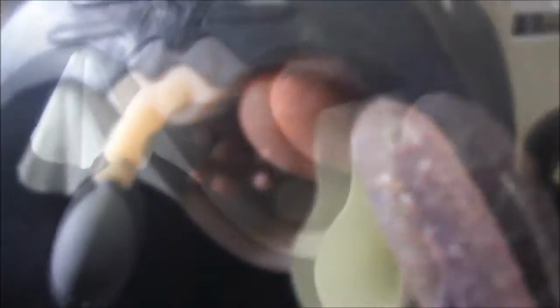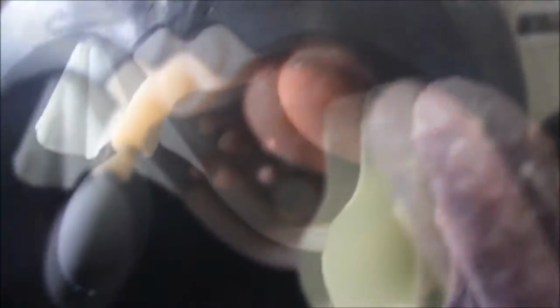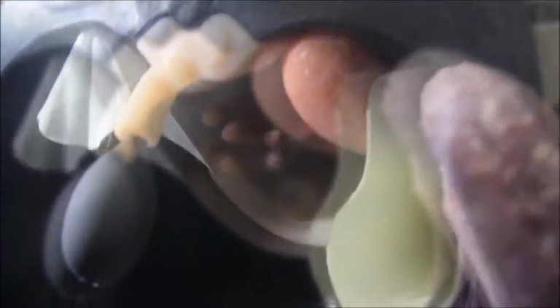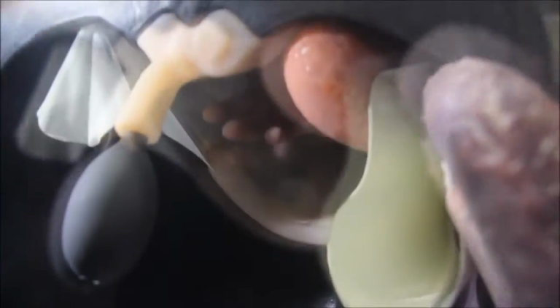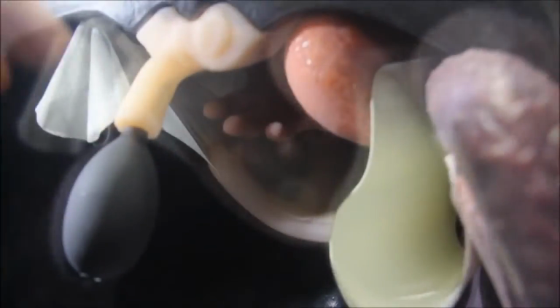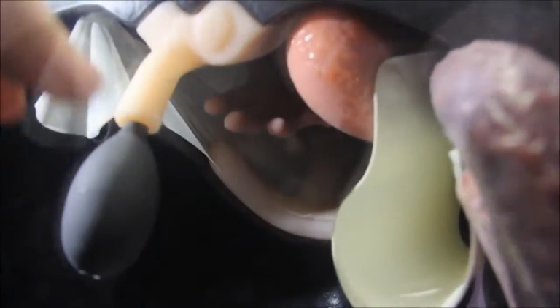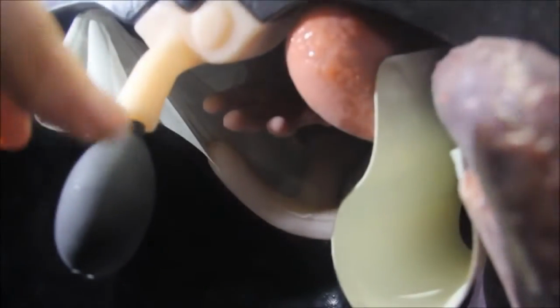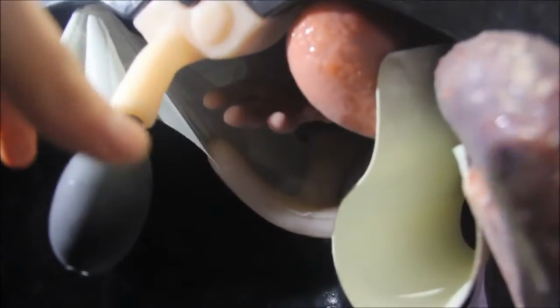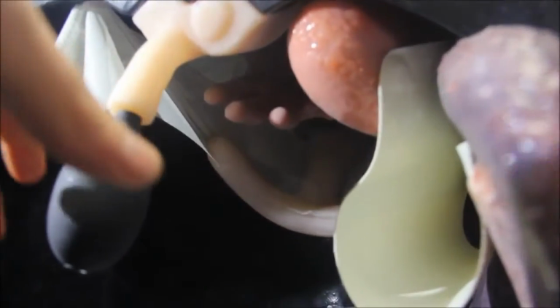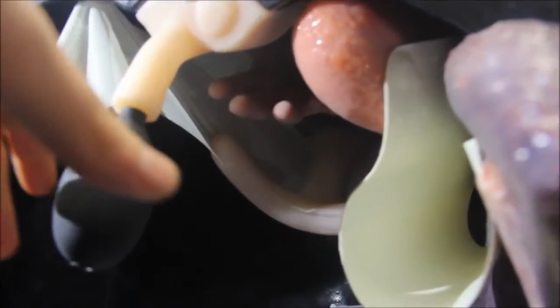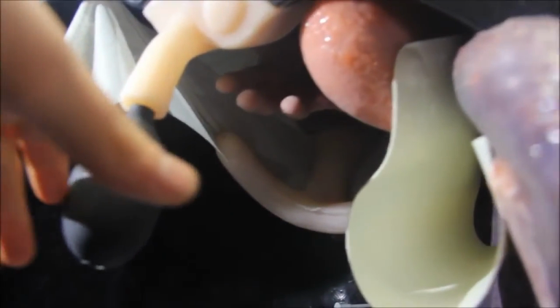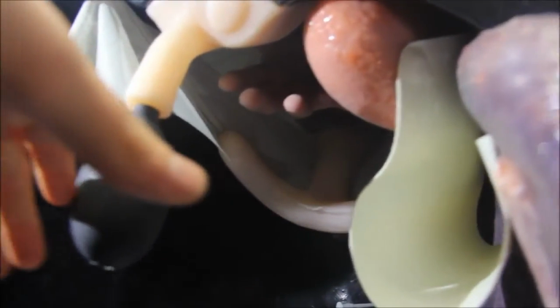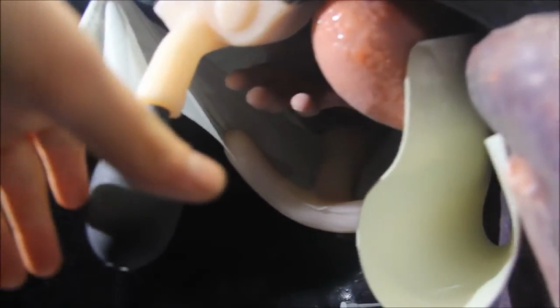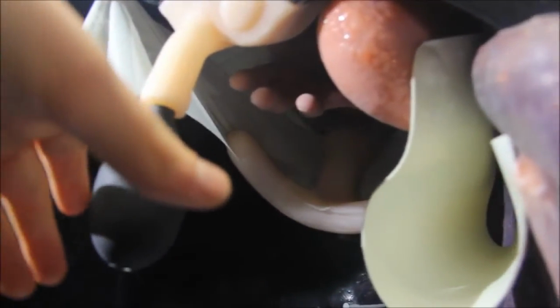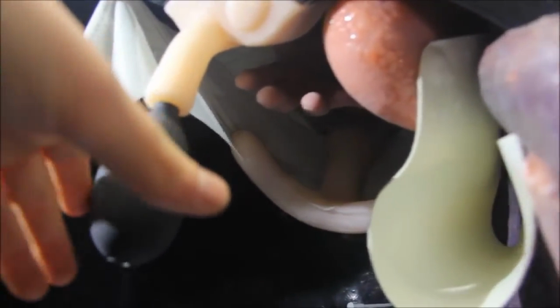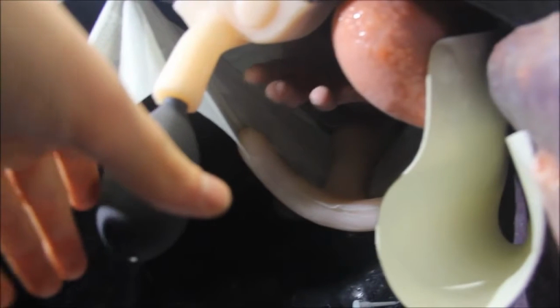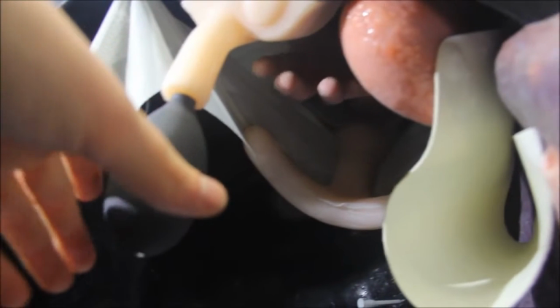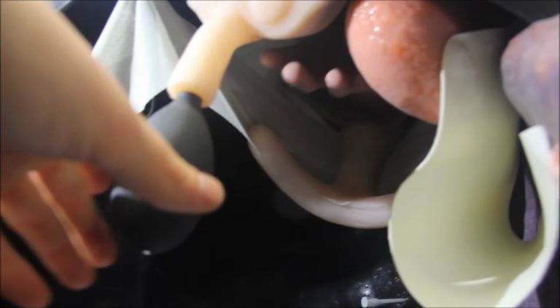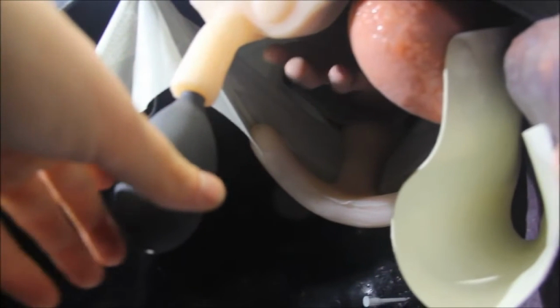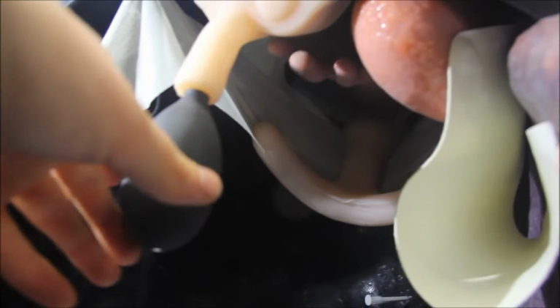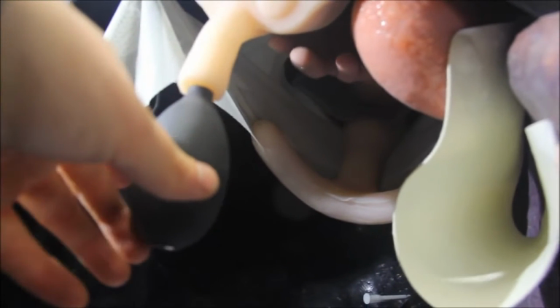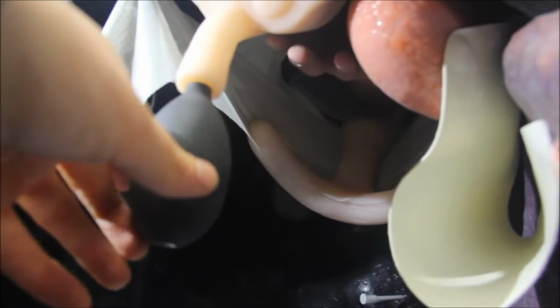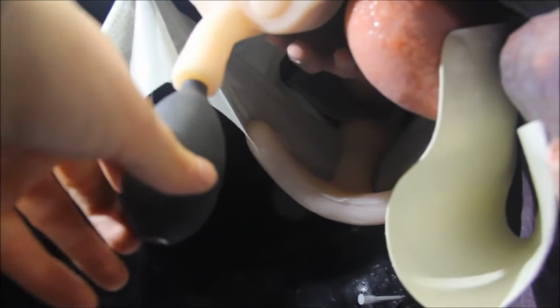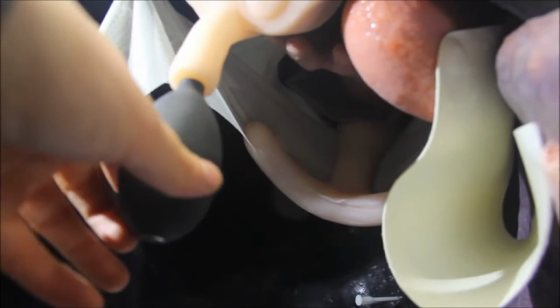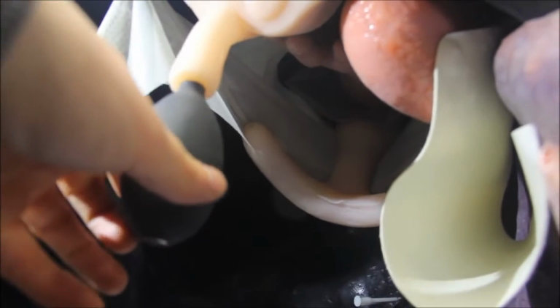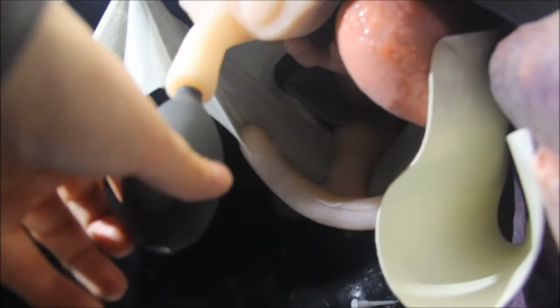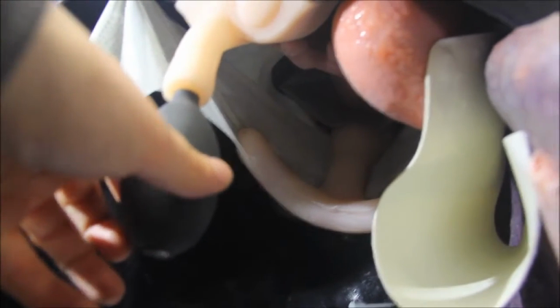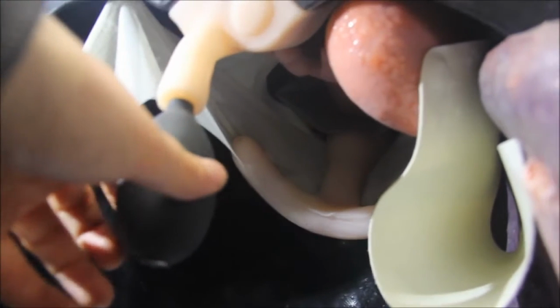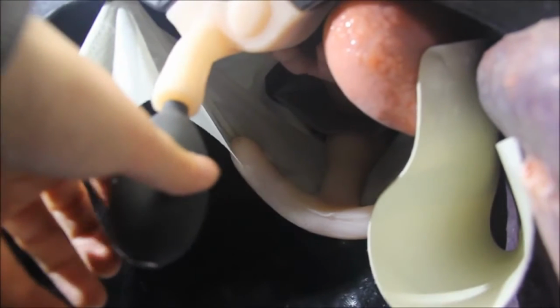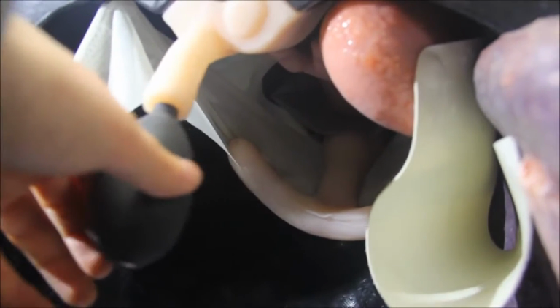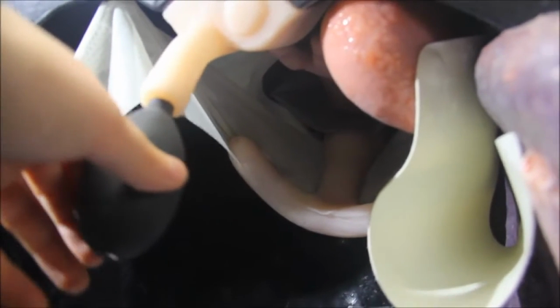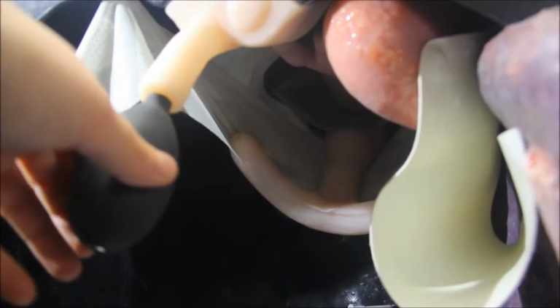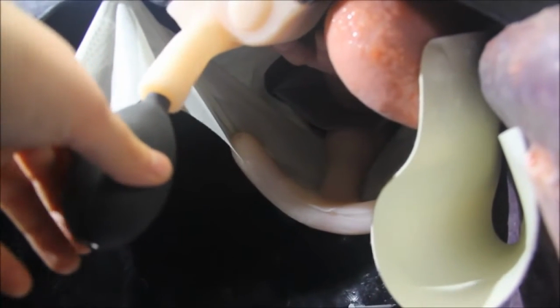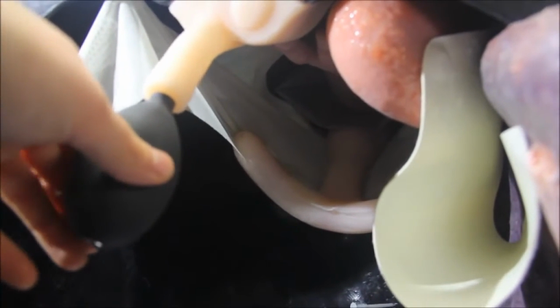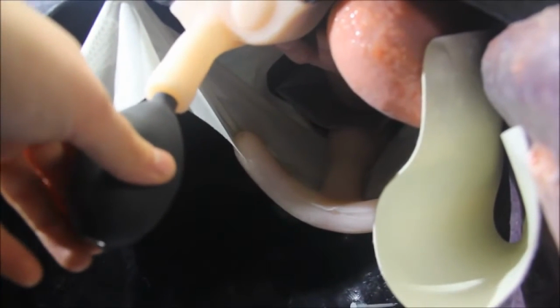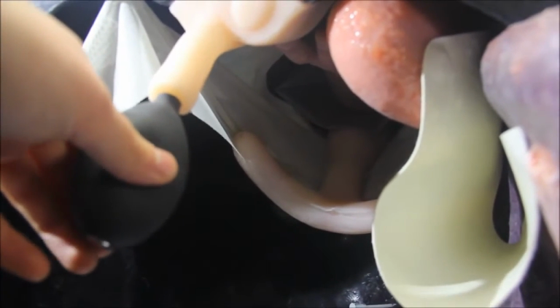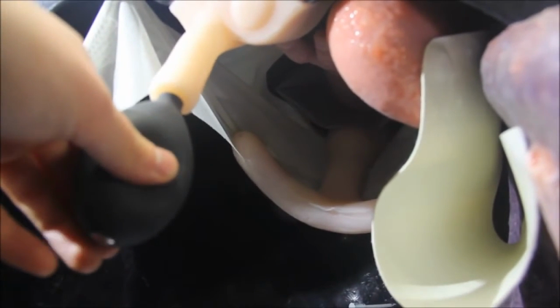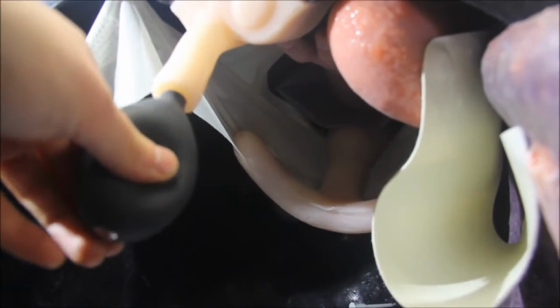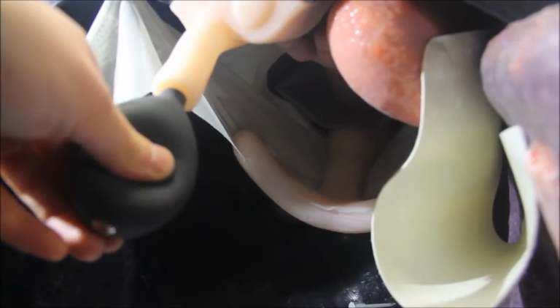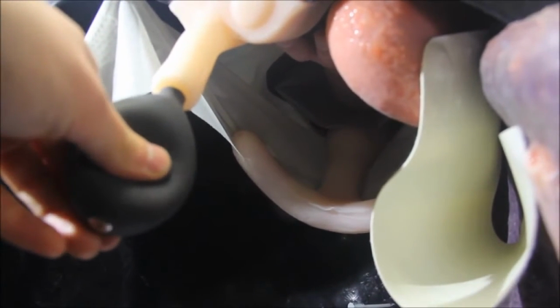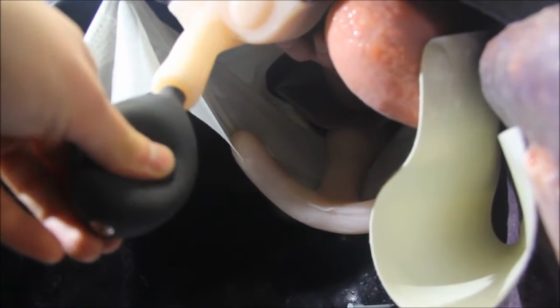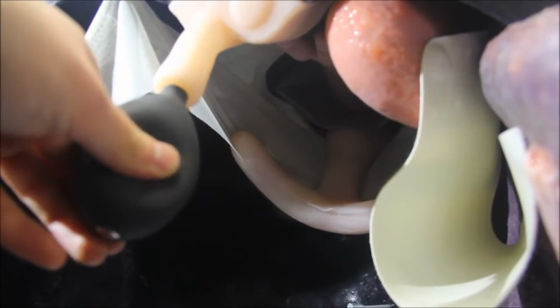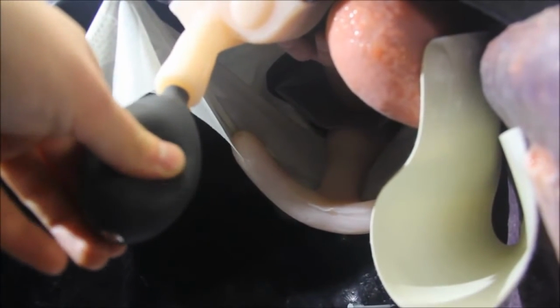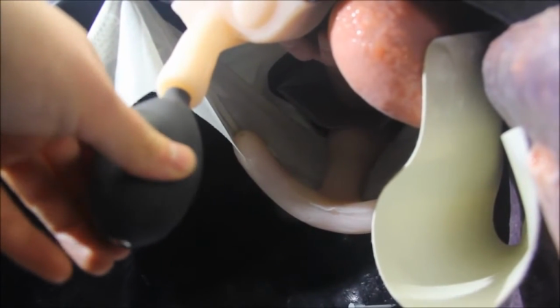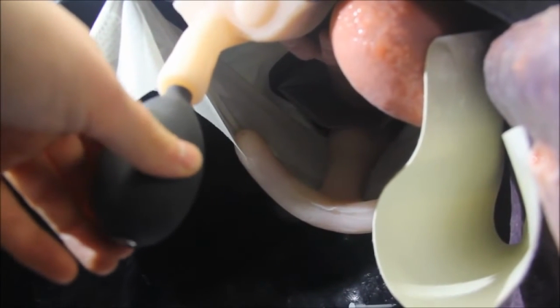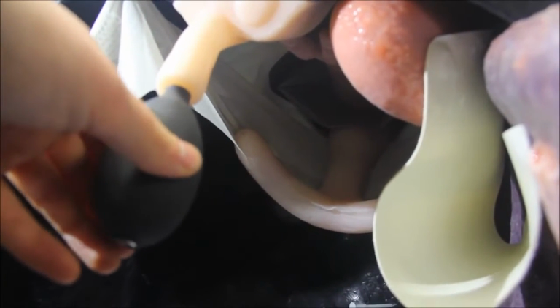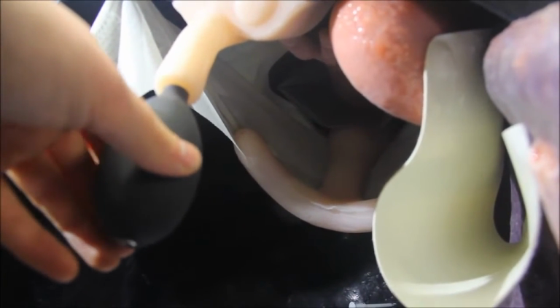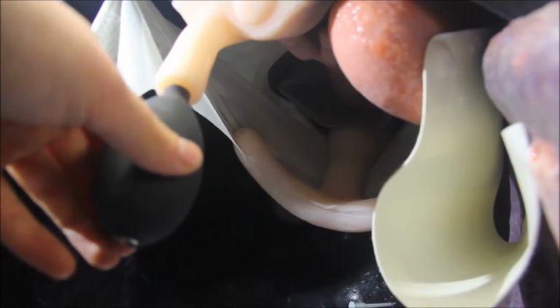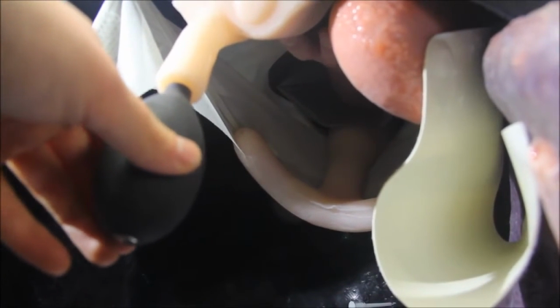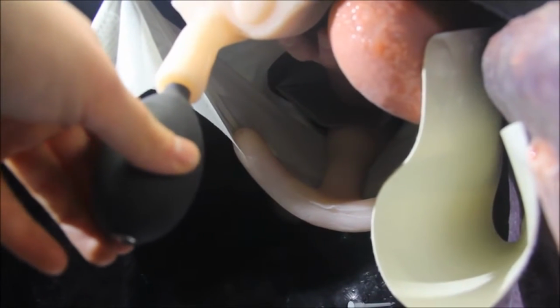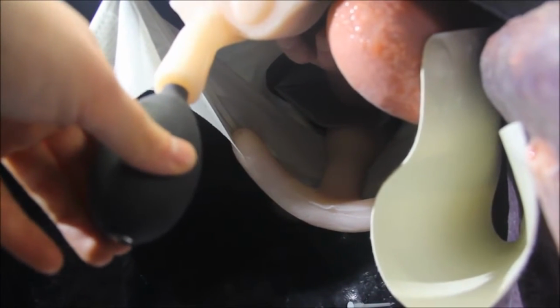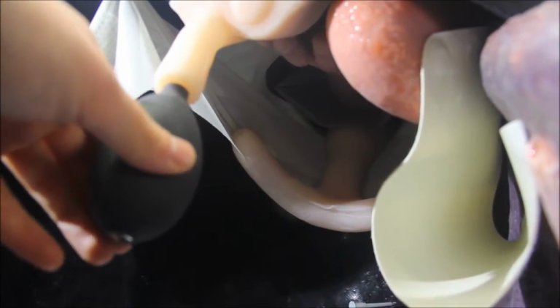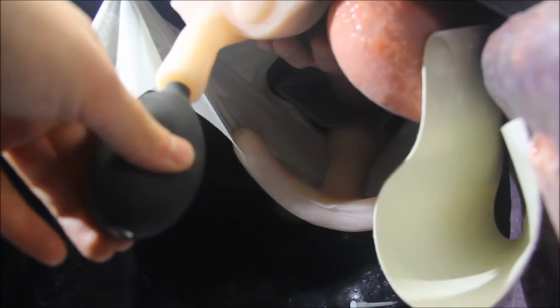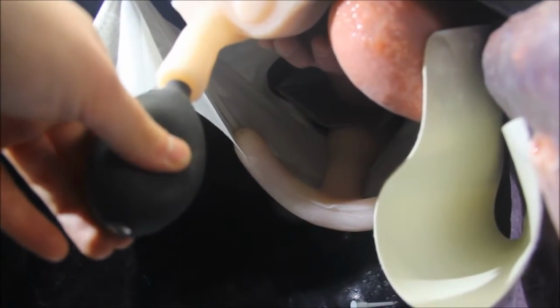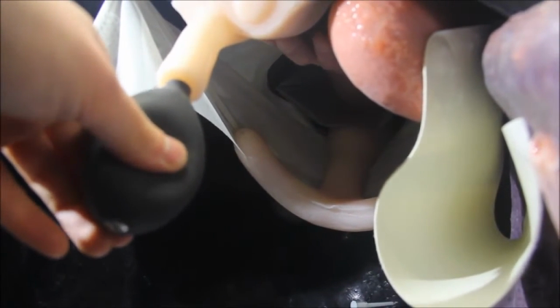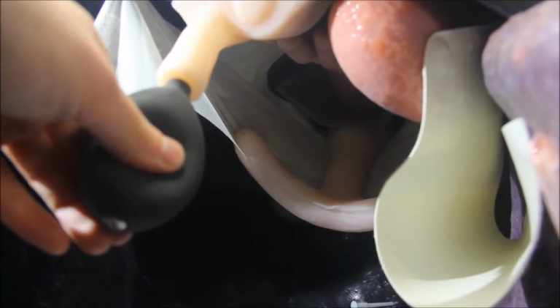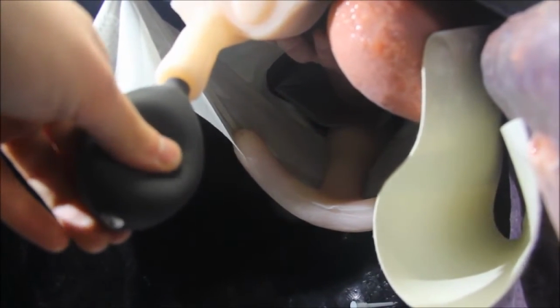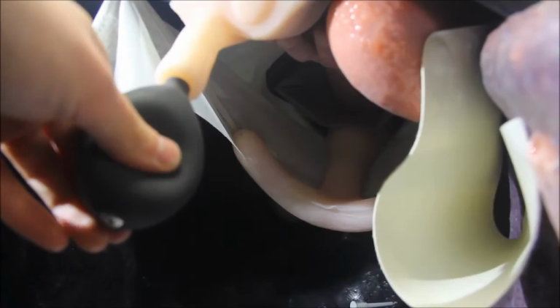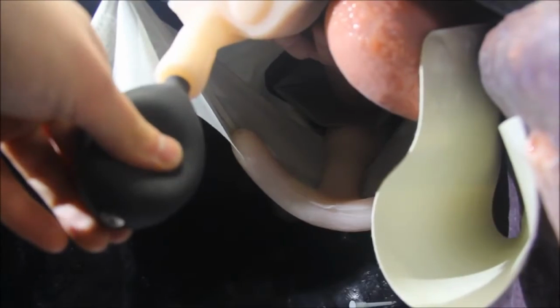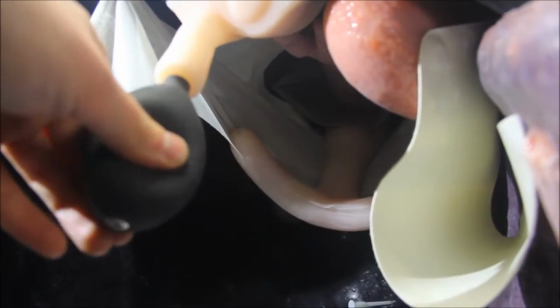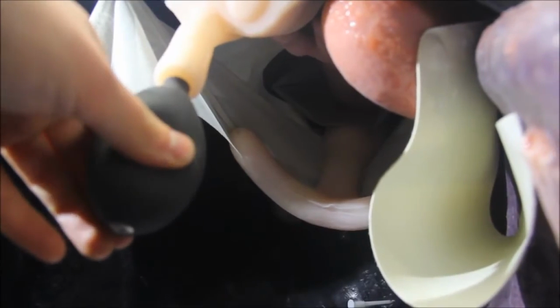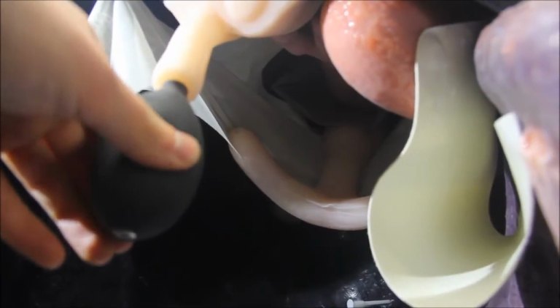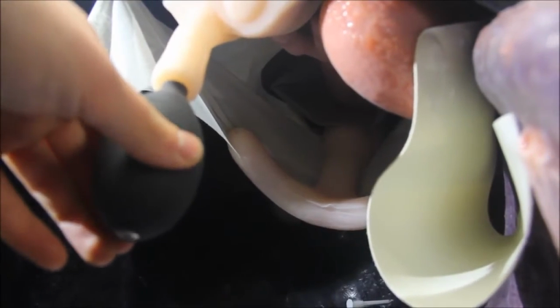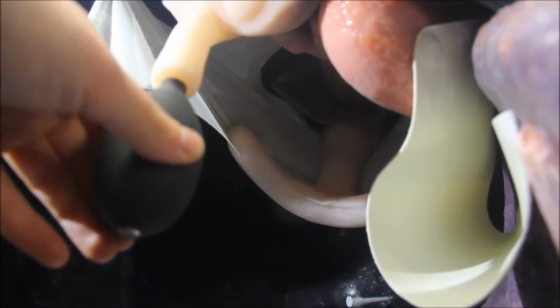A palpable aorta is attached to the dorsal wall of the horse. The pump may be squeezed to simulate a pulse while a student is palpating.